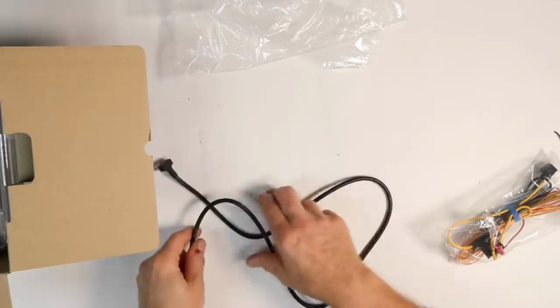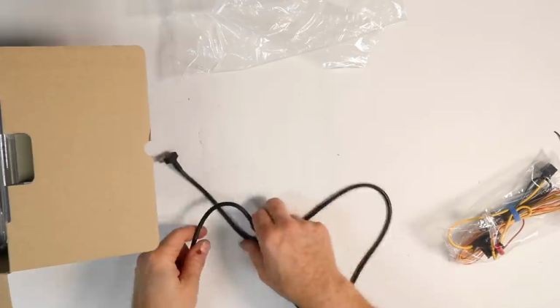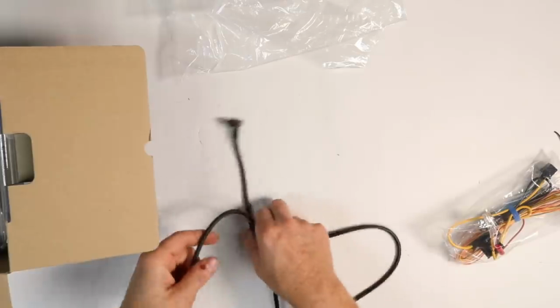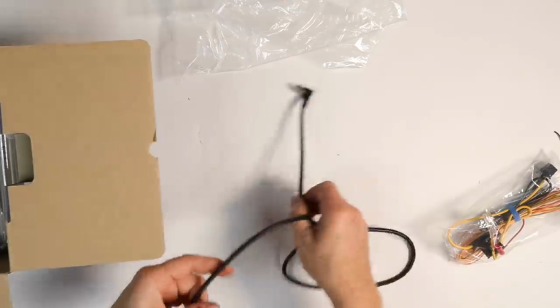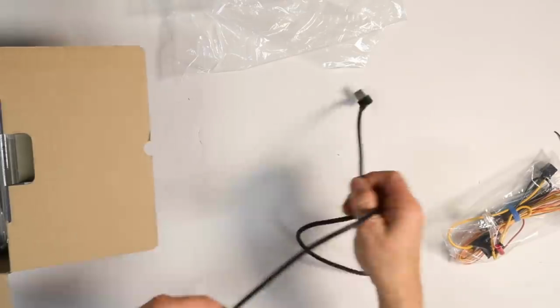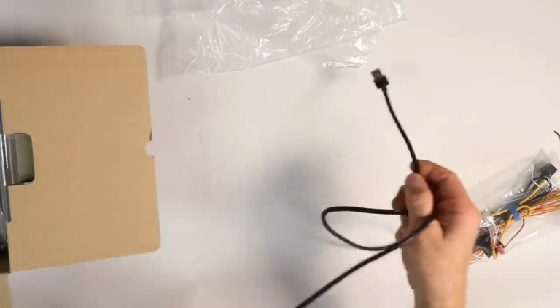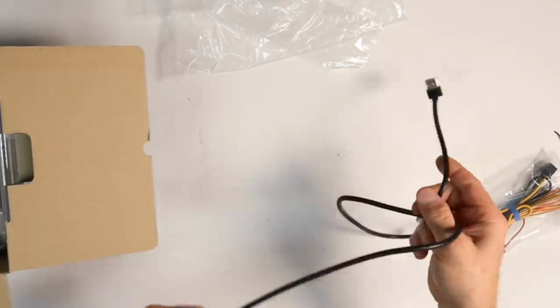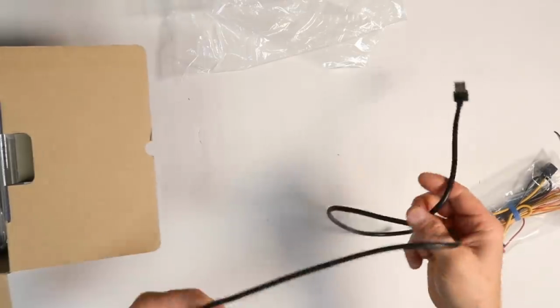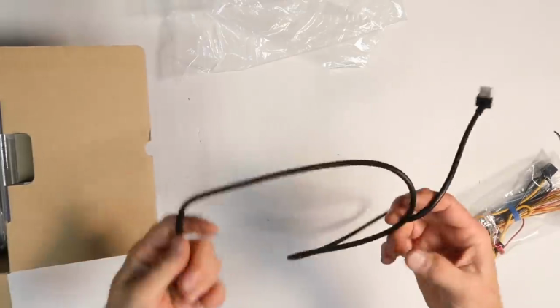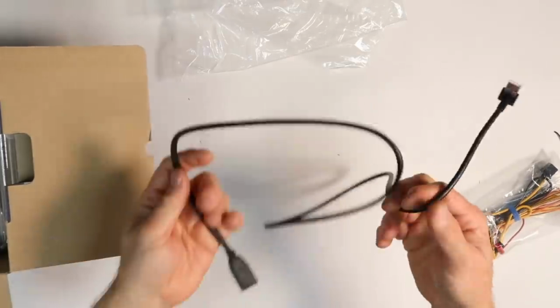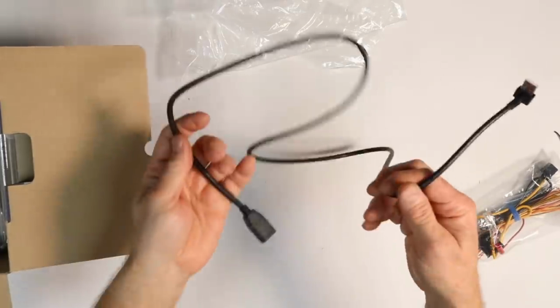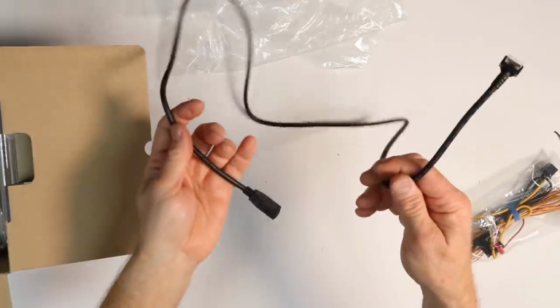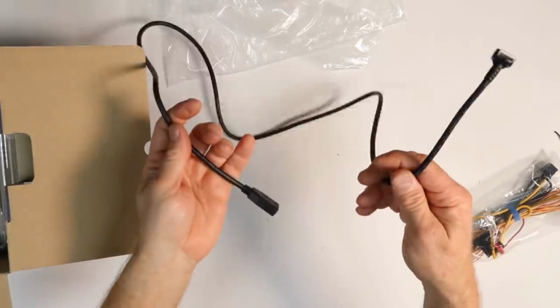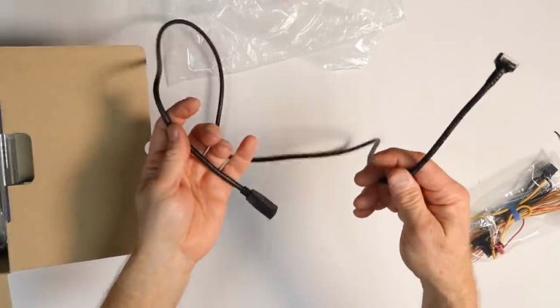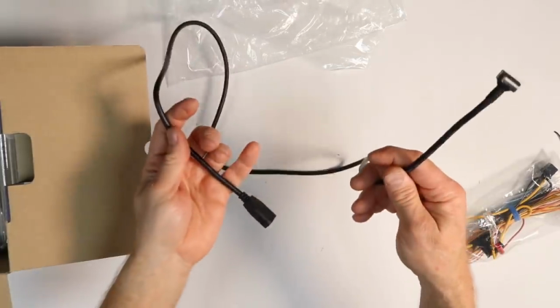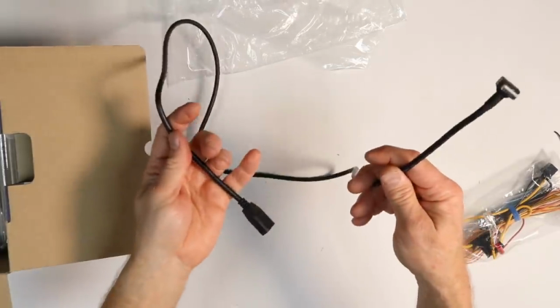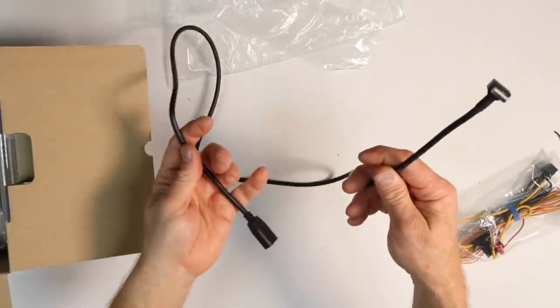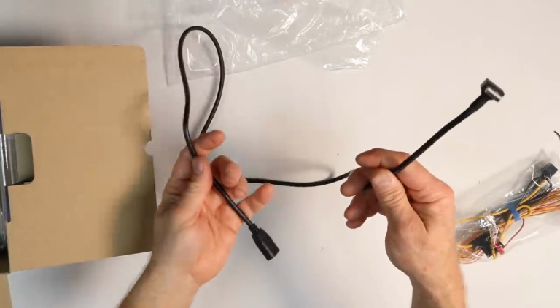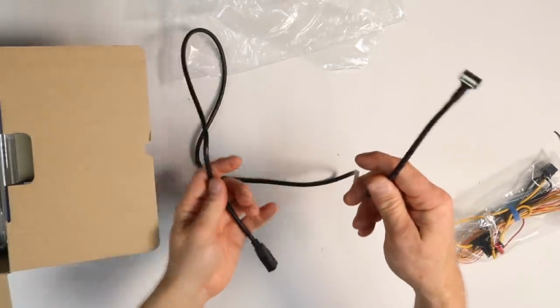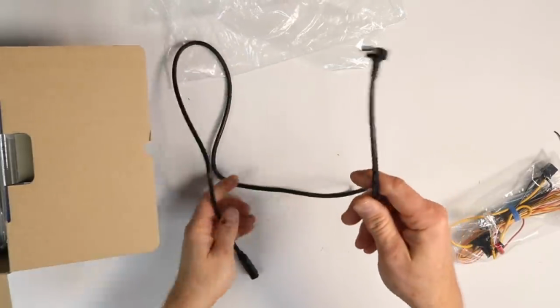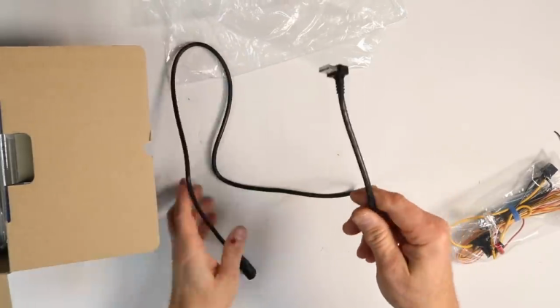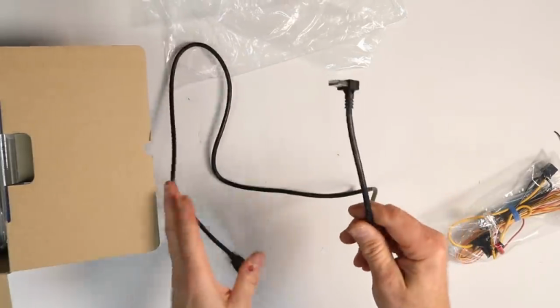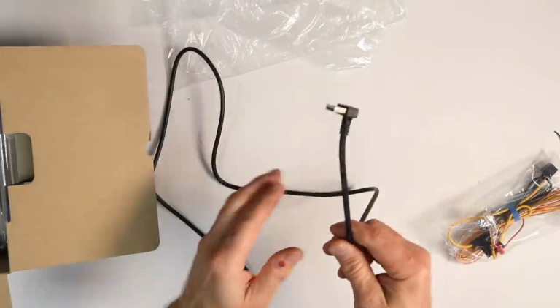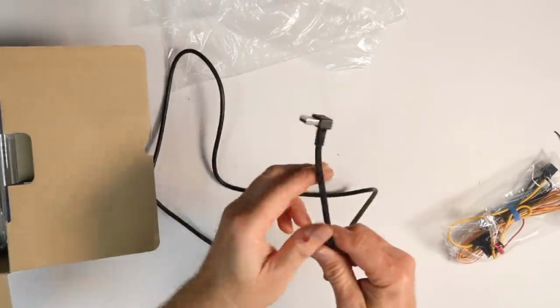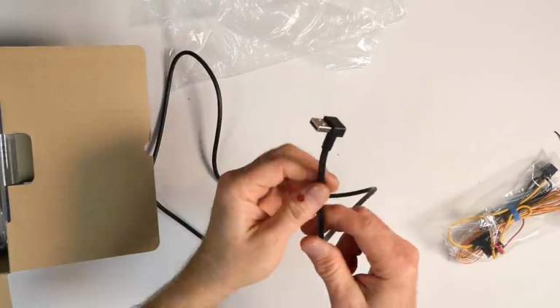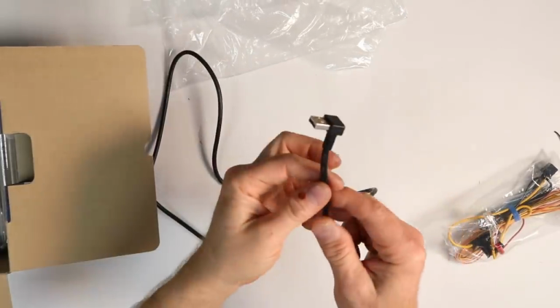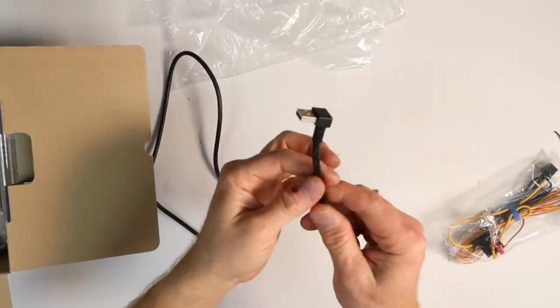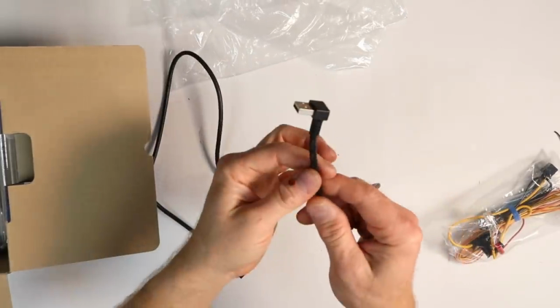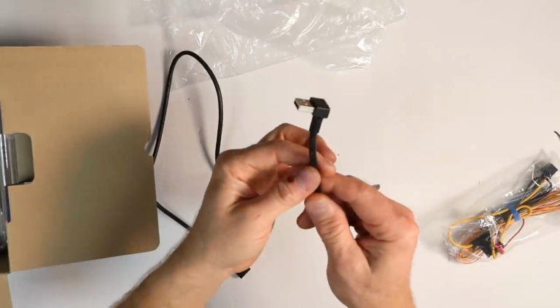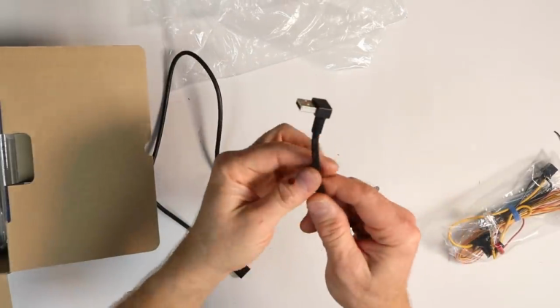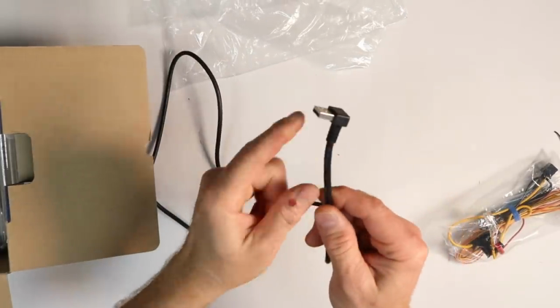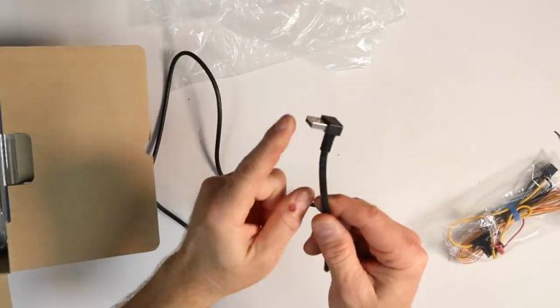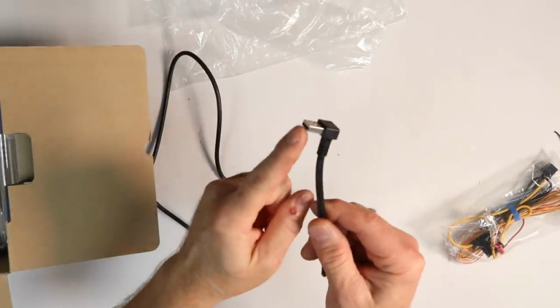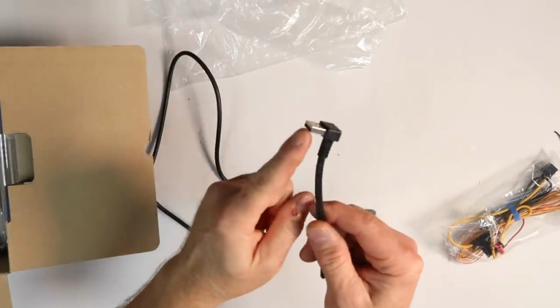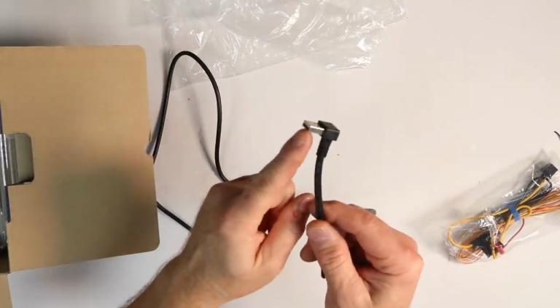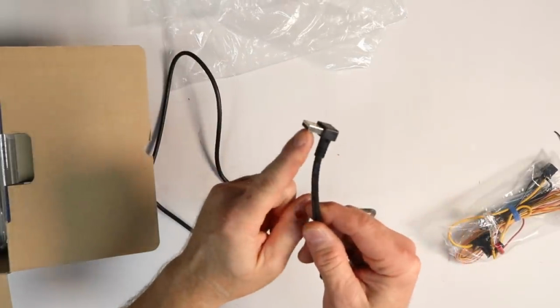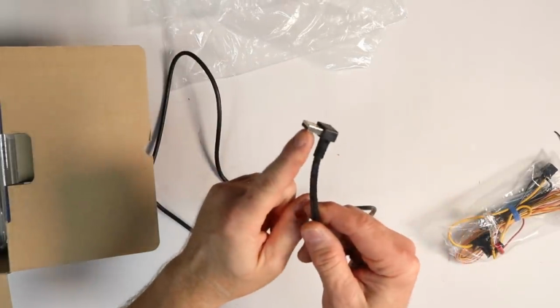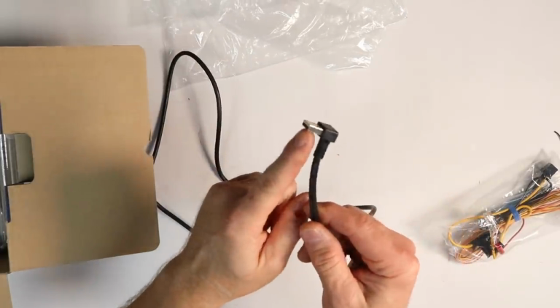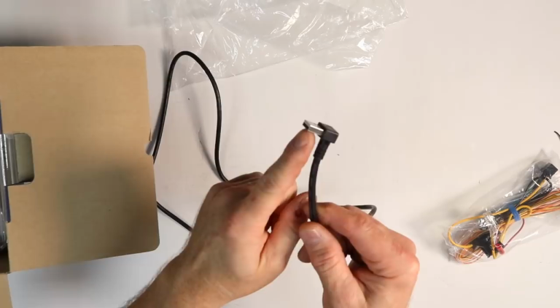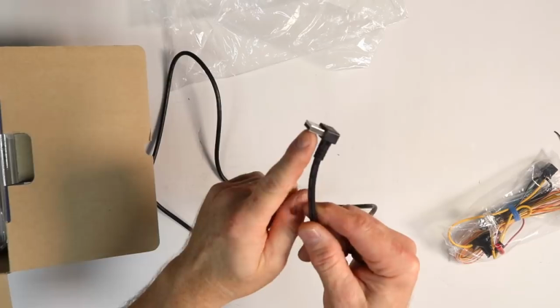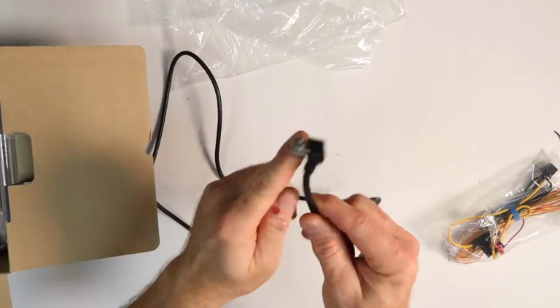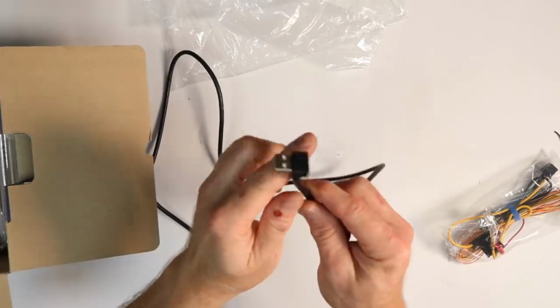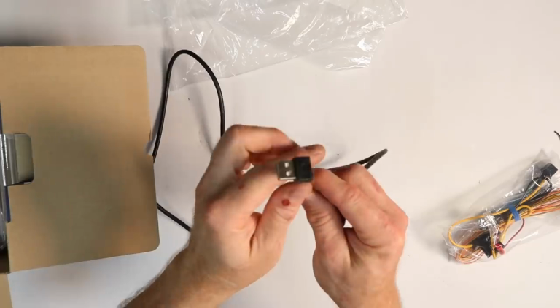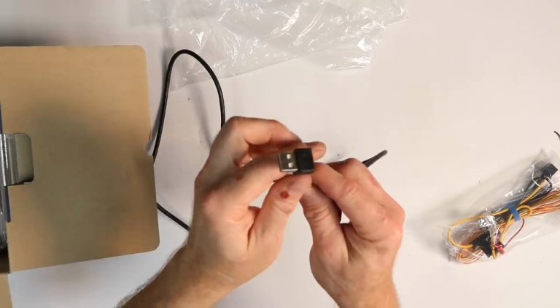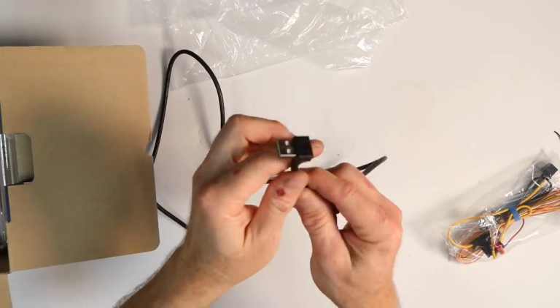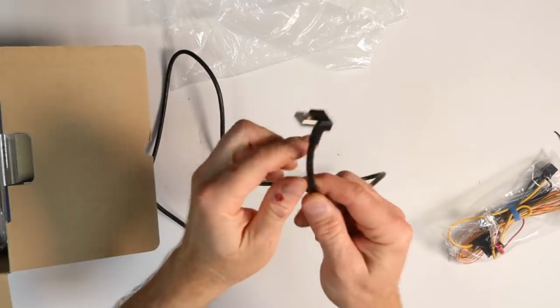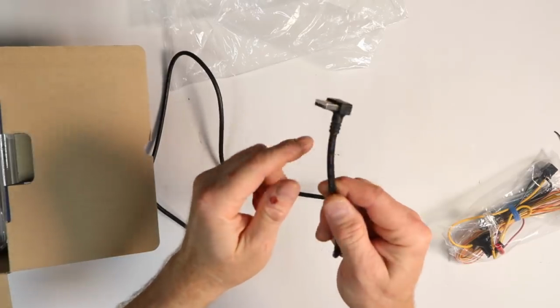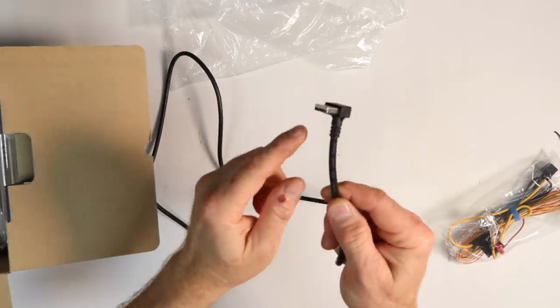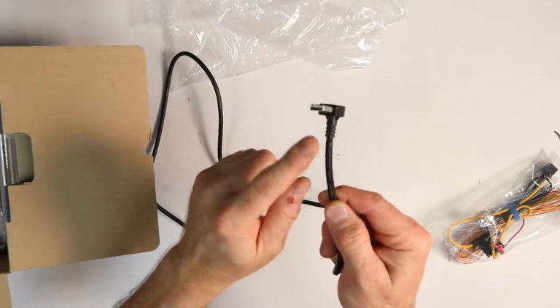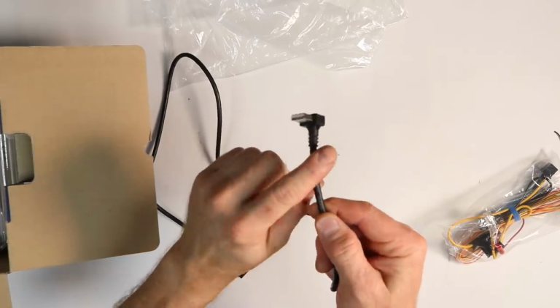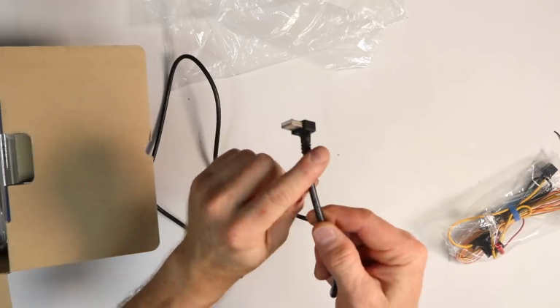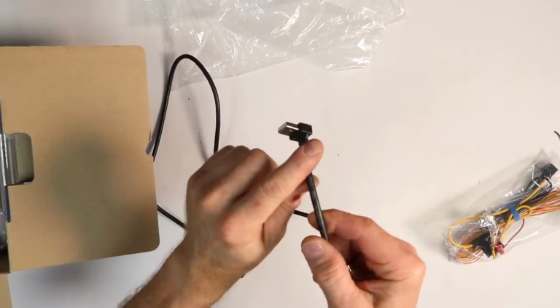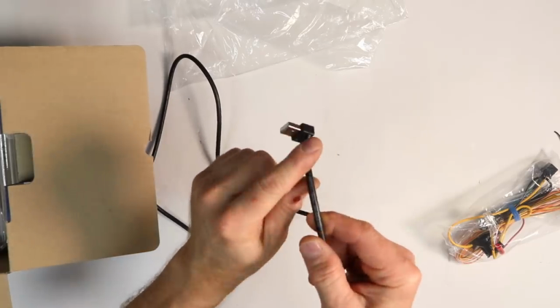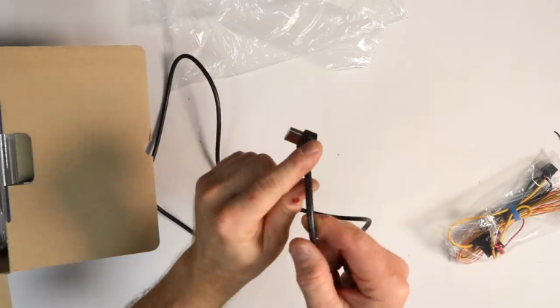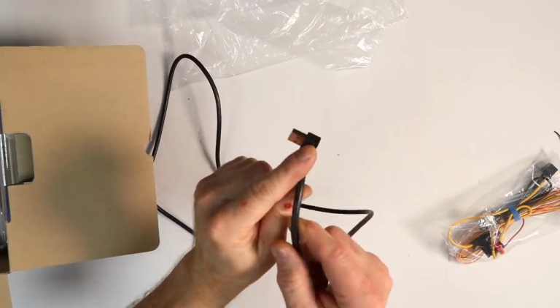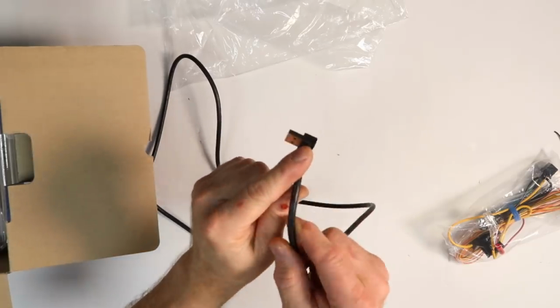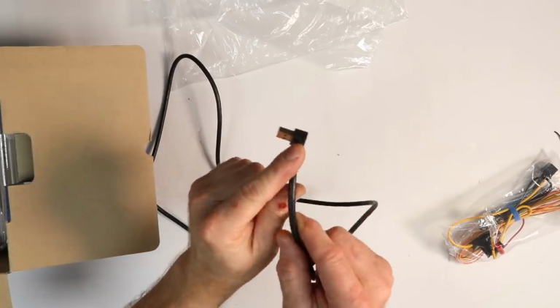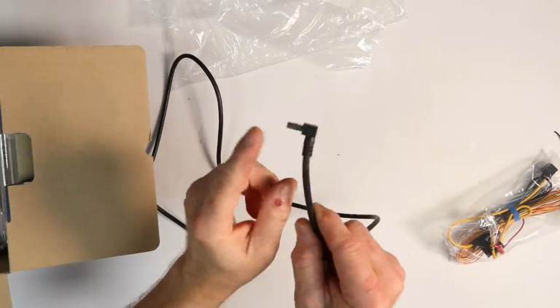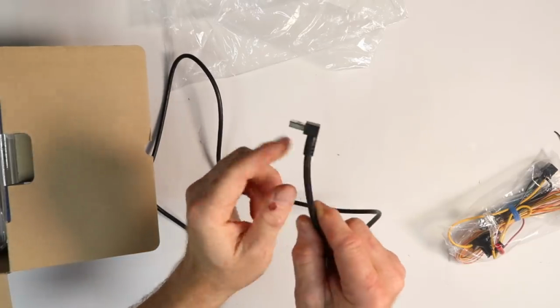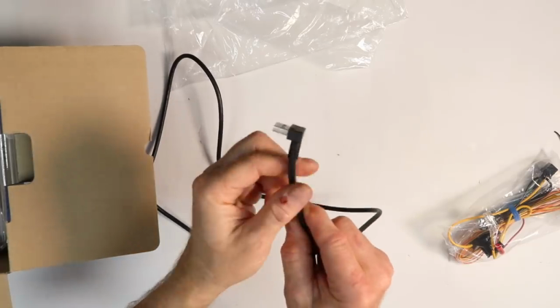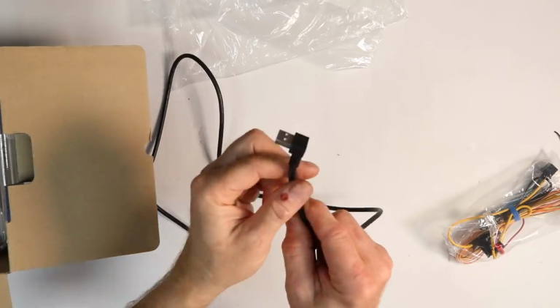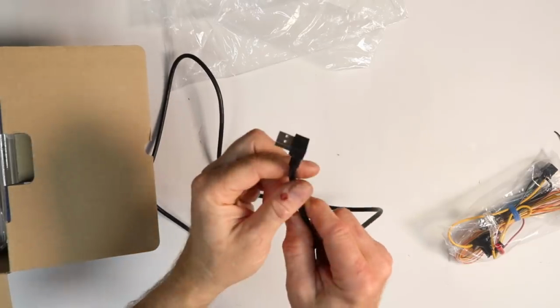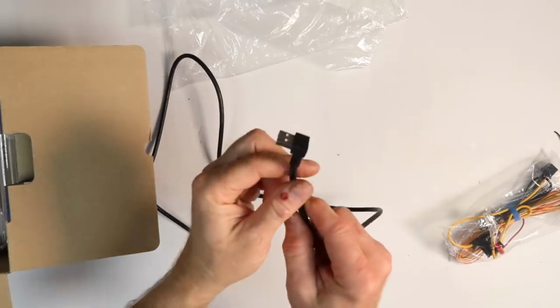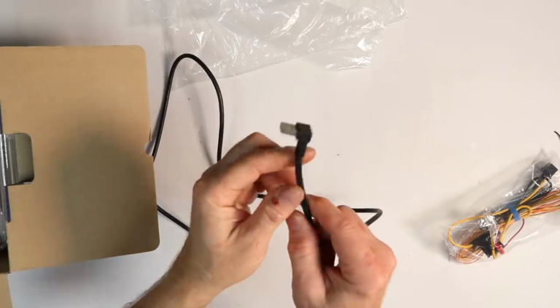The cable is 42 inches long and what's unique about it is it has a right angle where it plugs into the back of the radio.